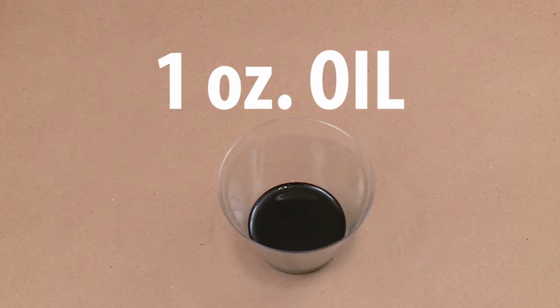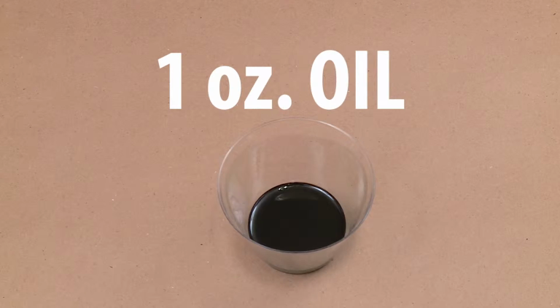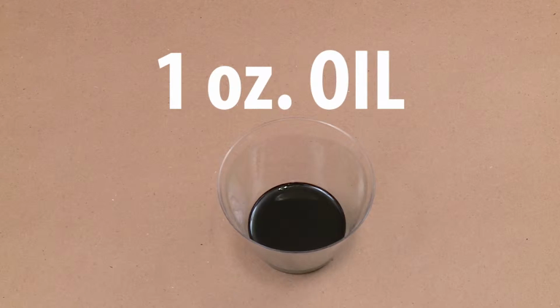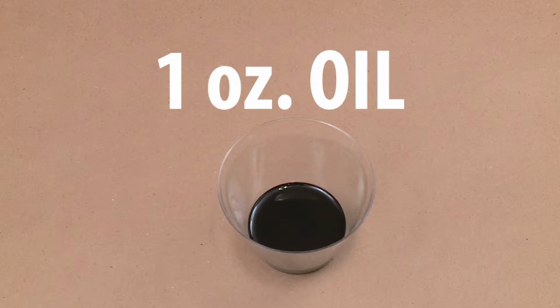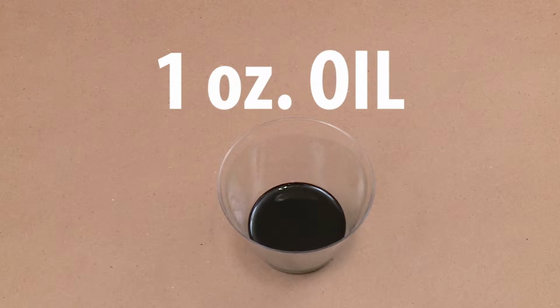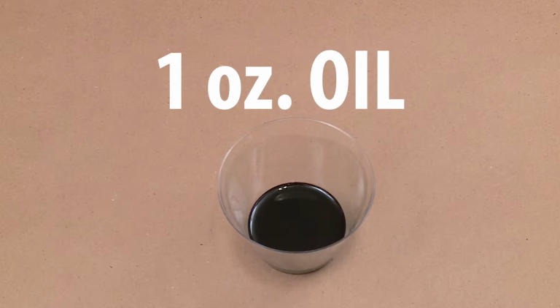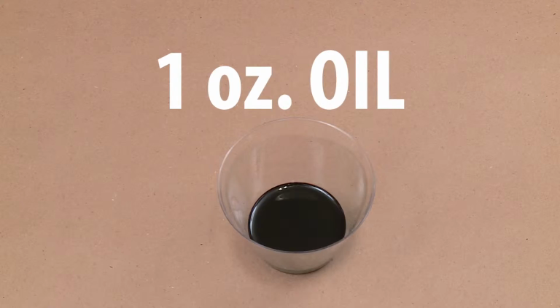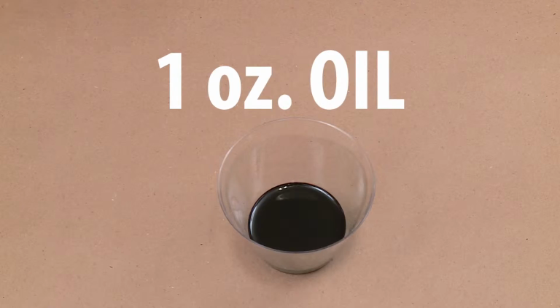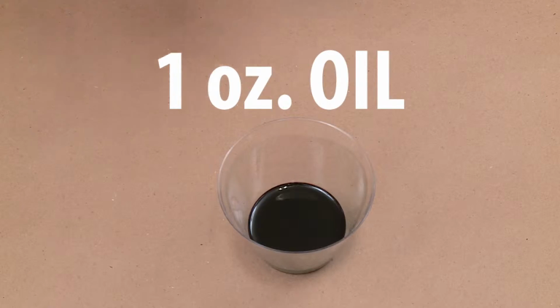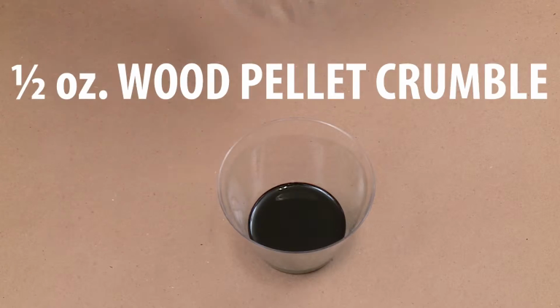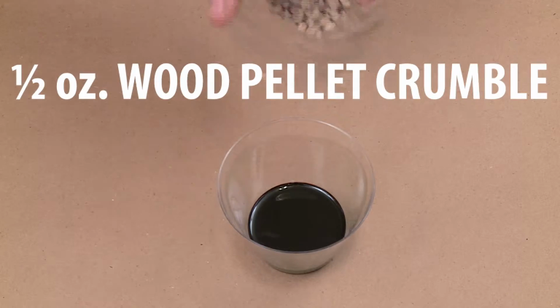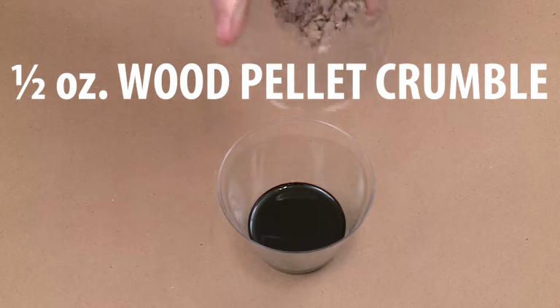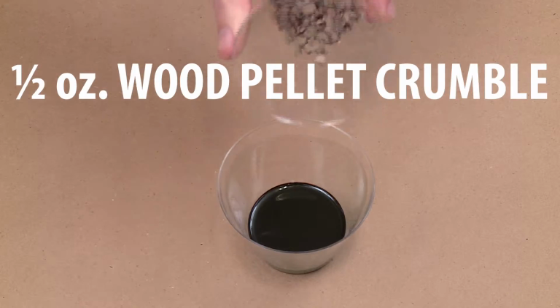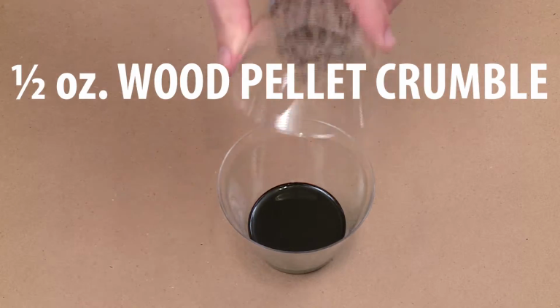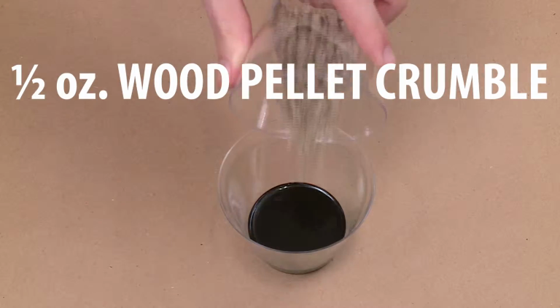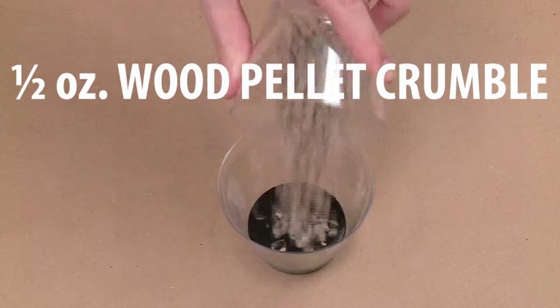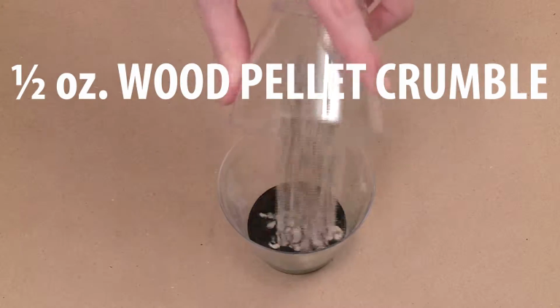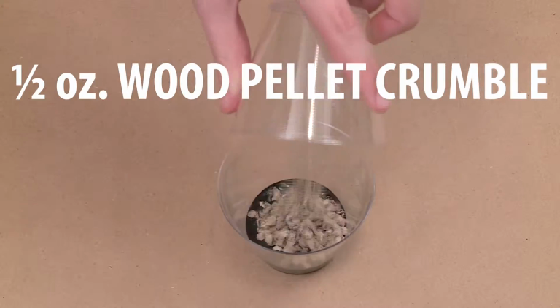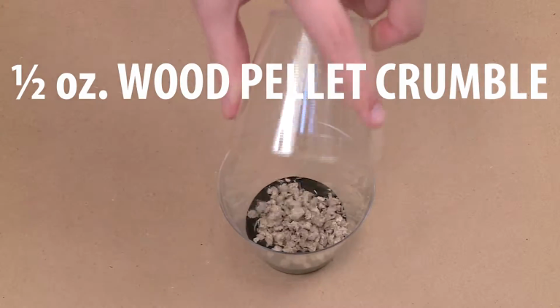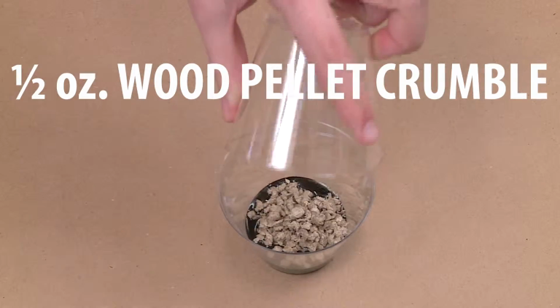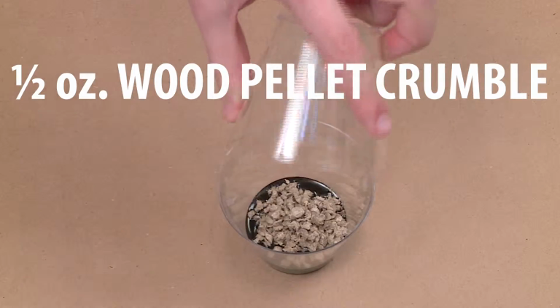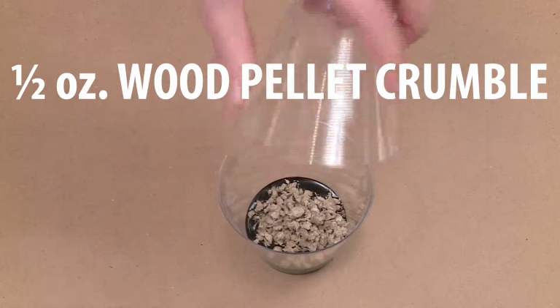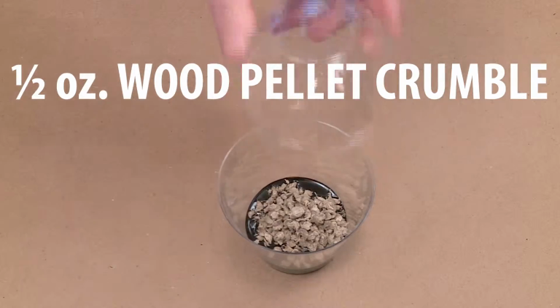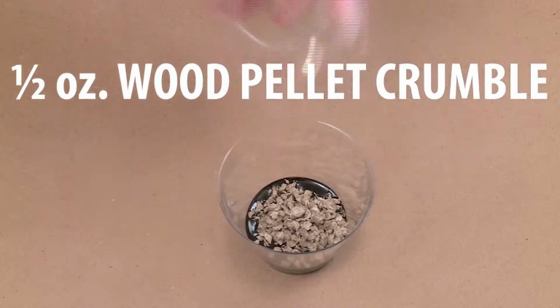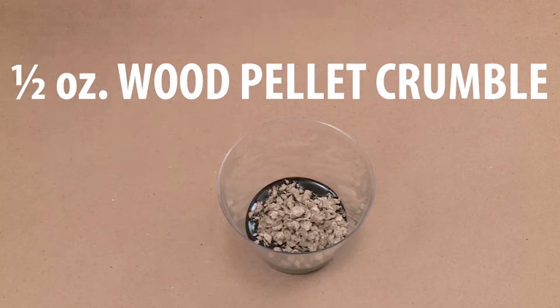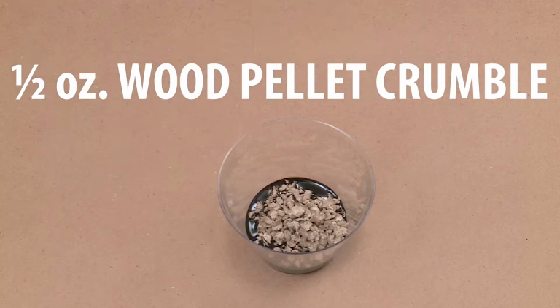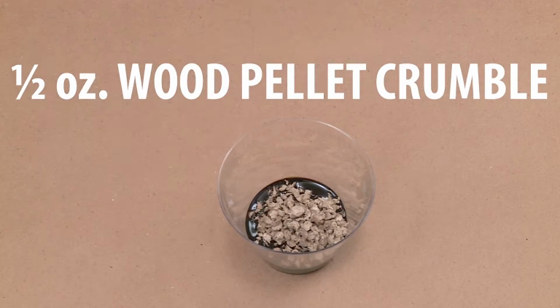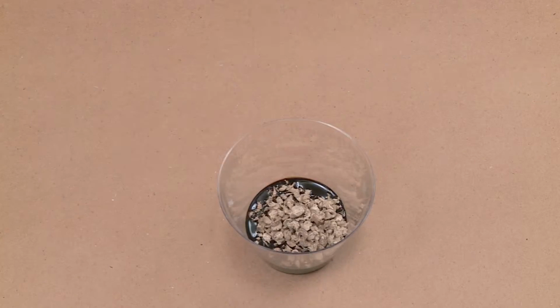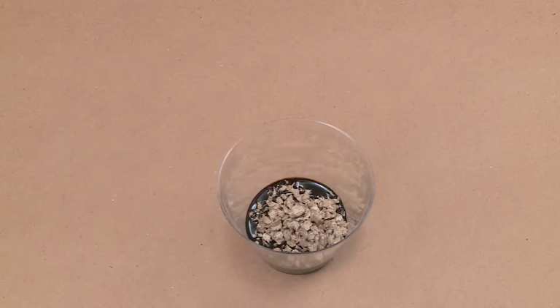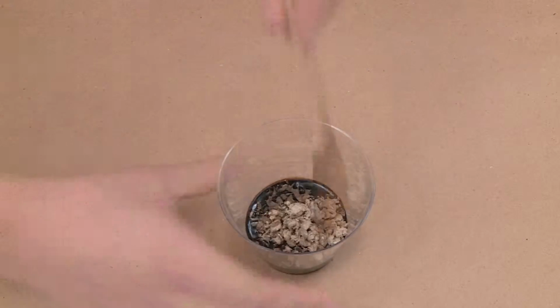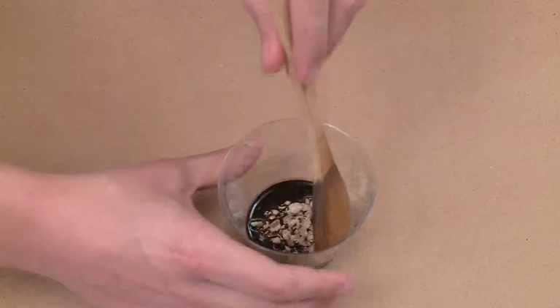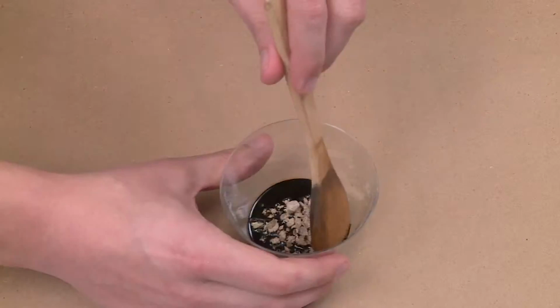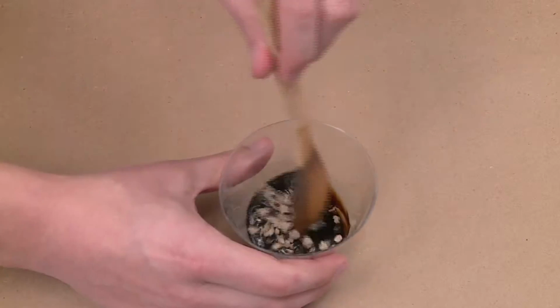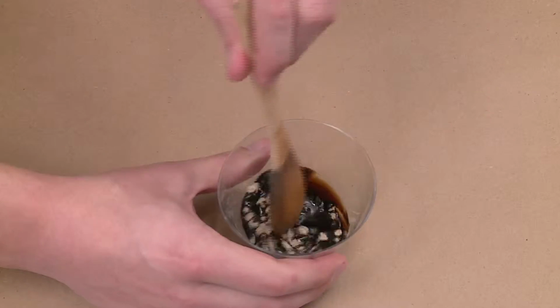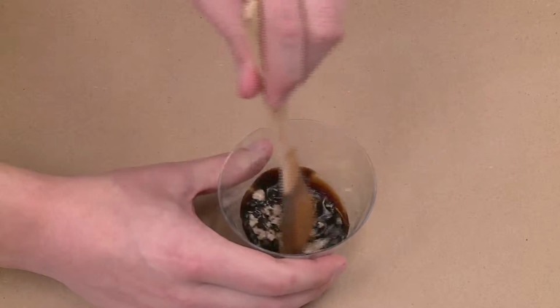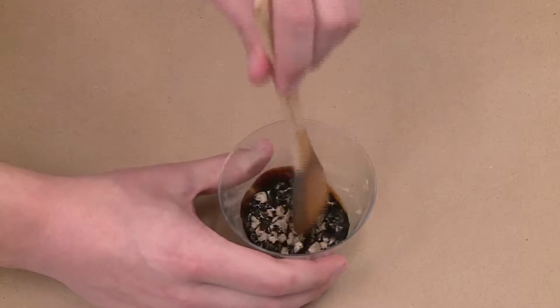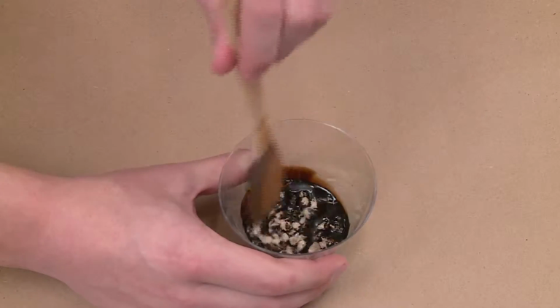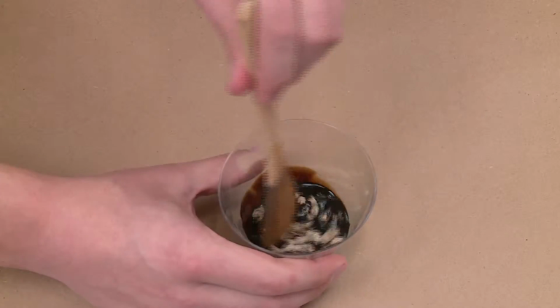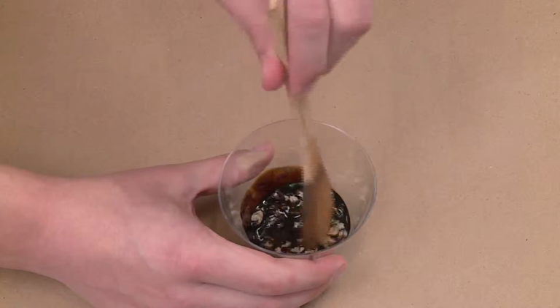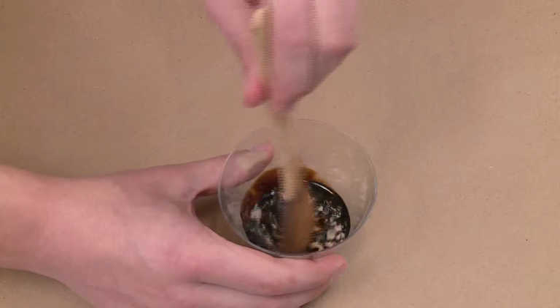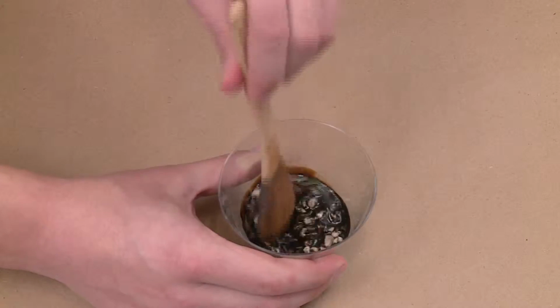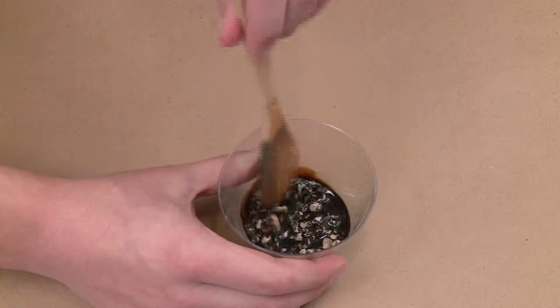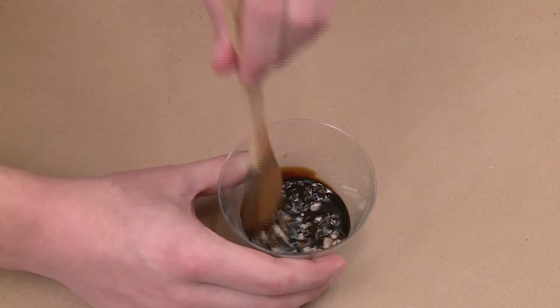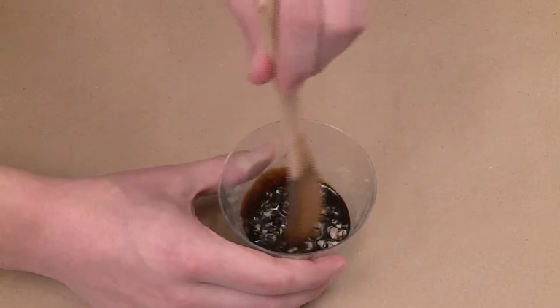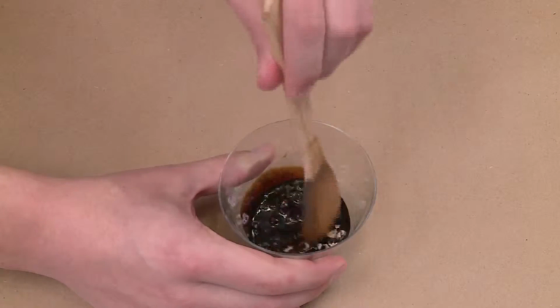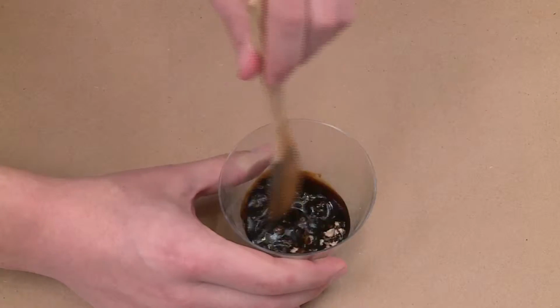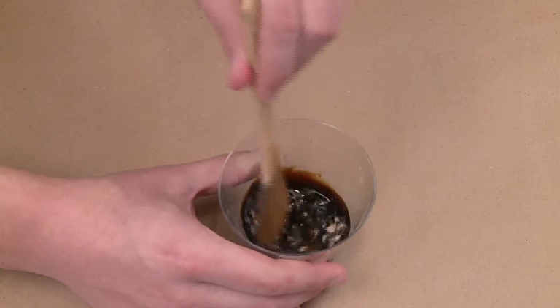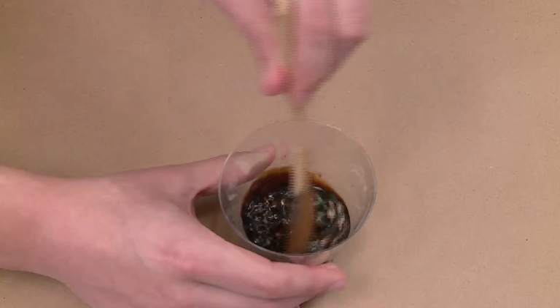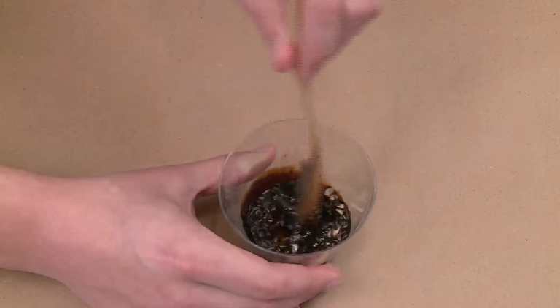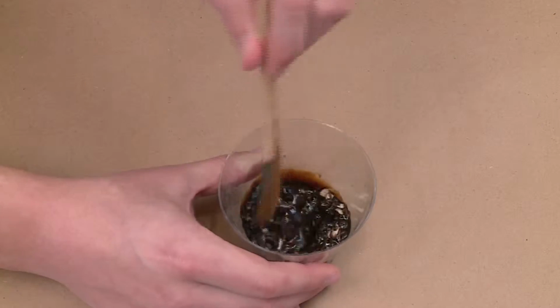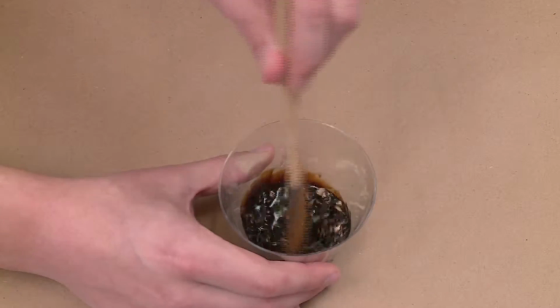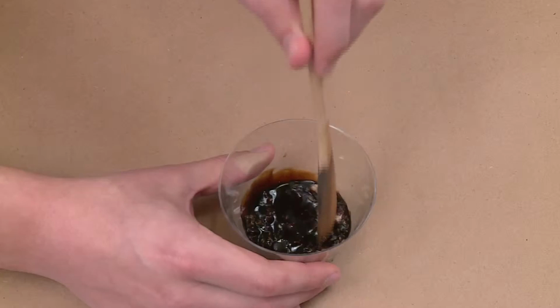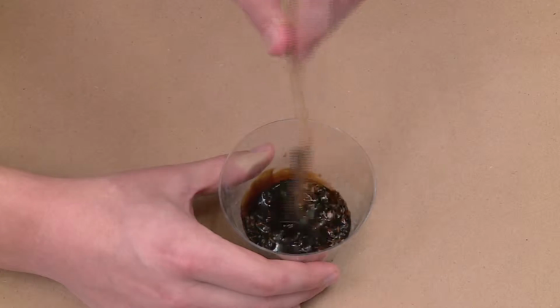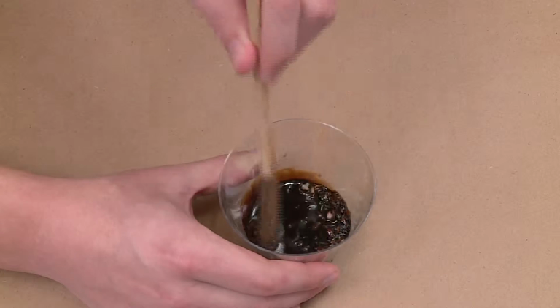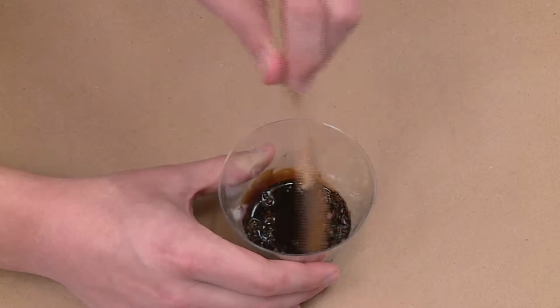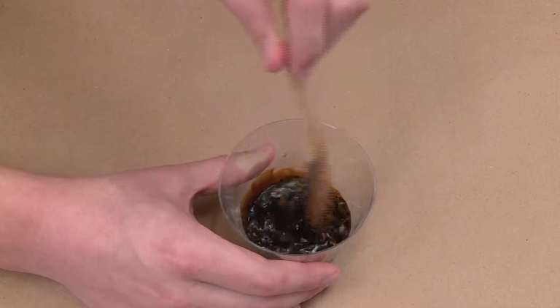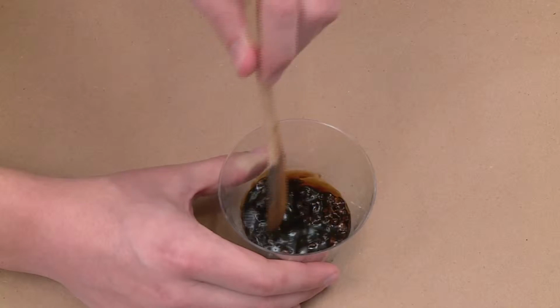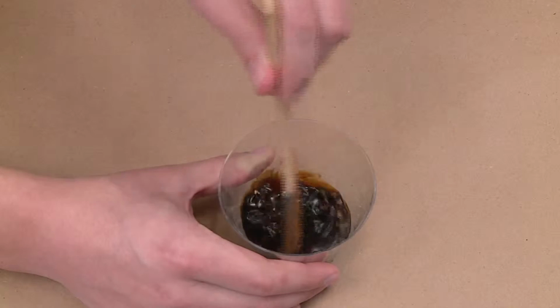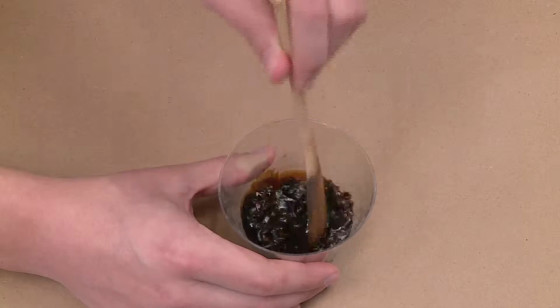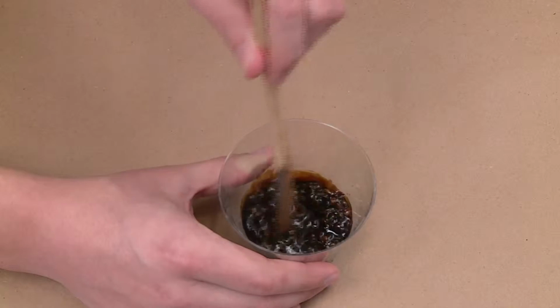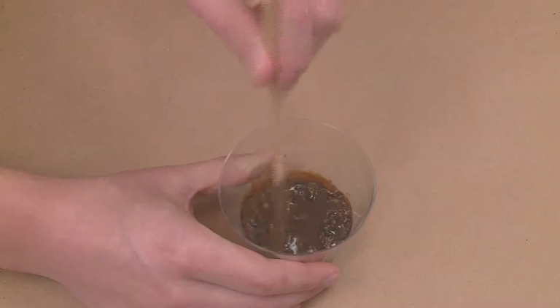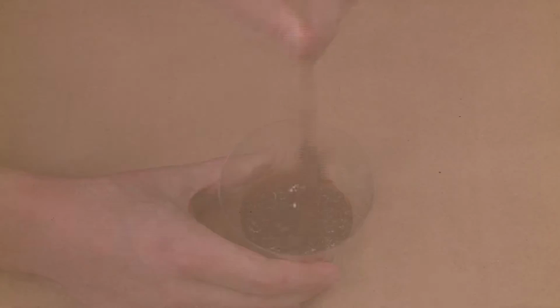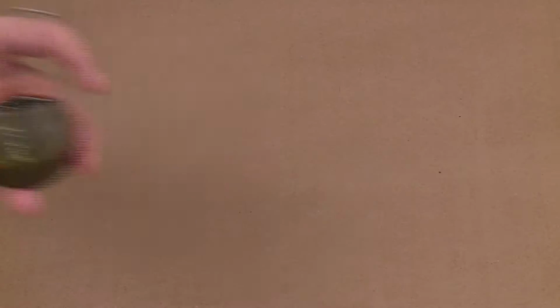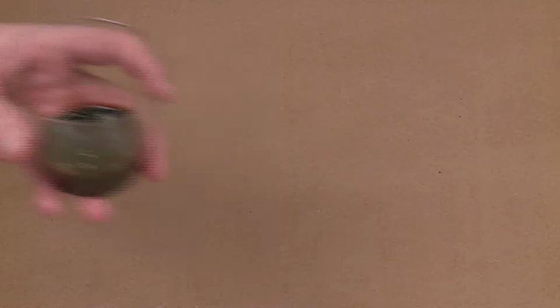Wood pellet crumbles are a readily available material, but it isn't the best absorbent for oil waste due to the density of the pelletized product.